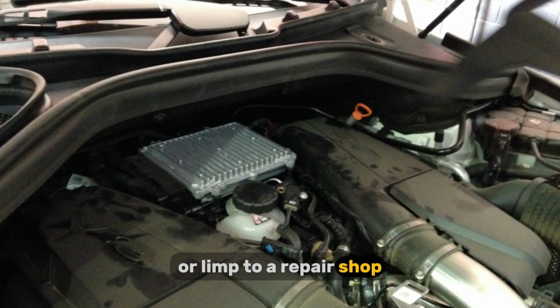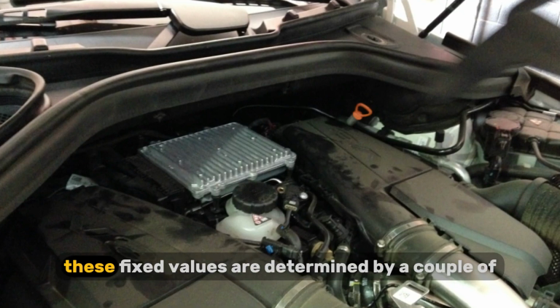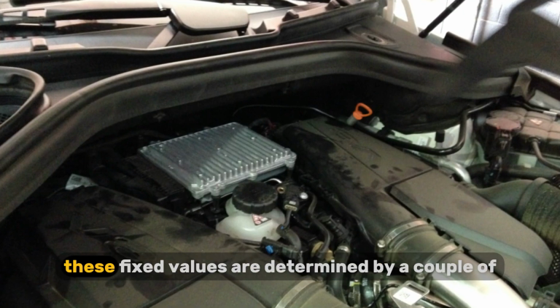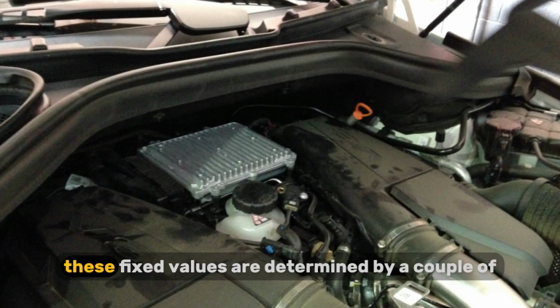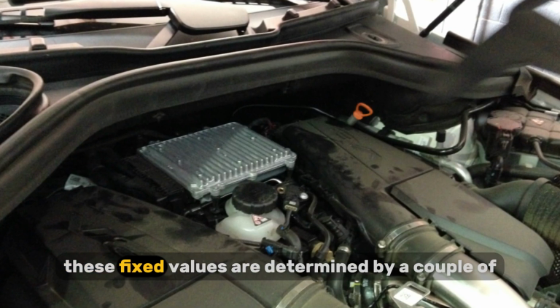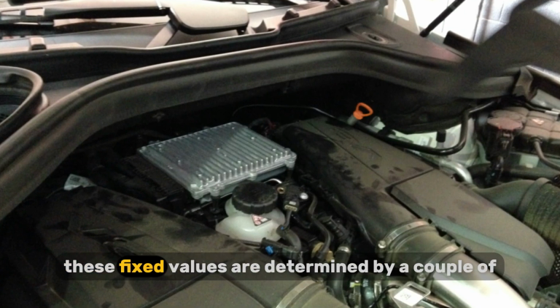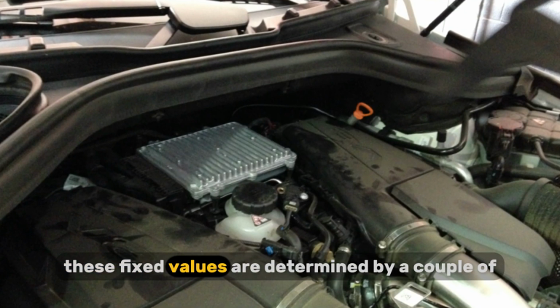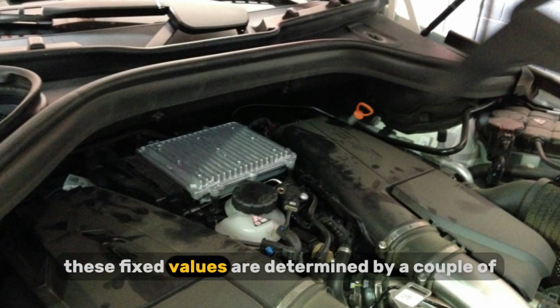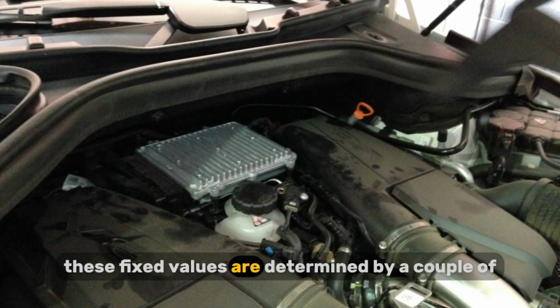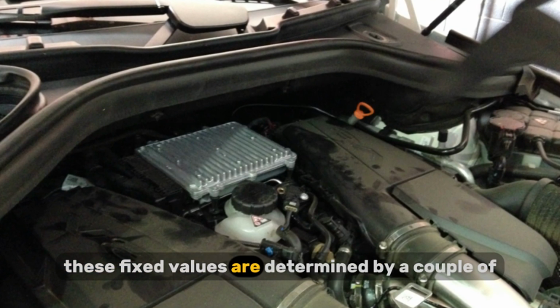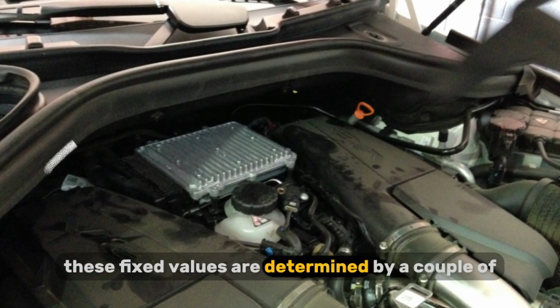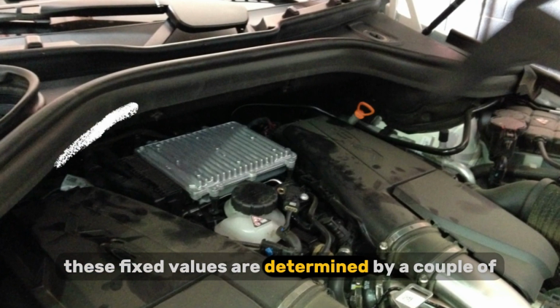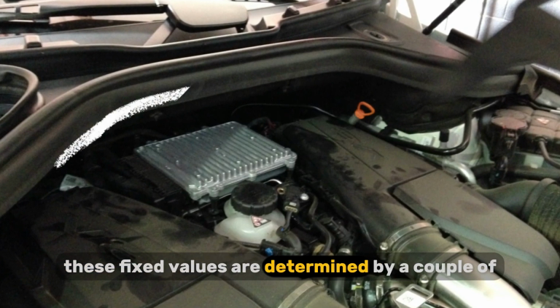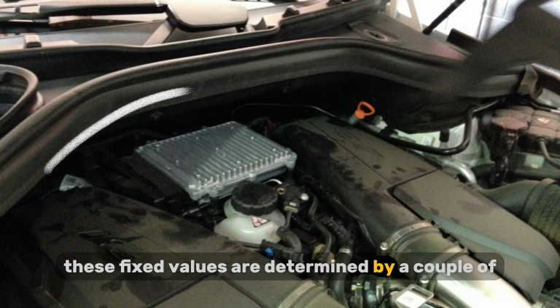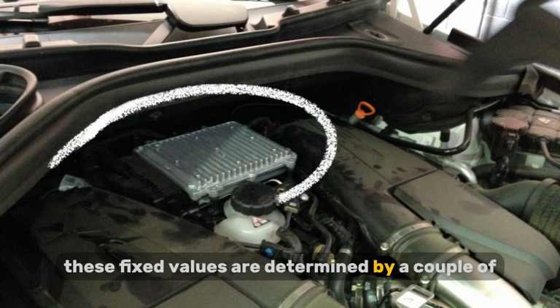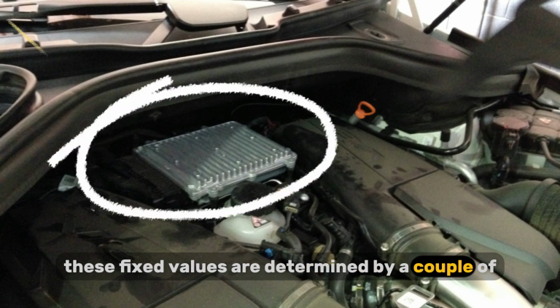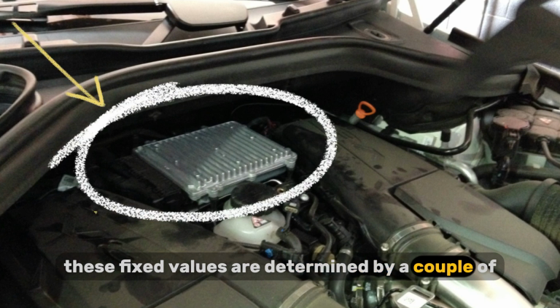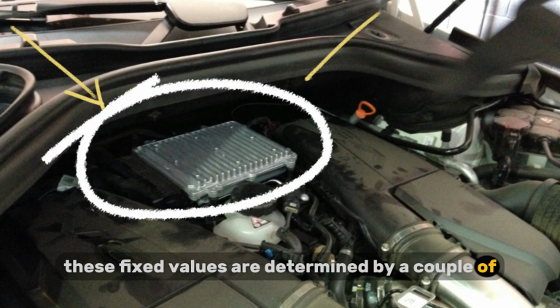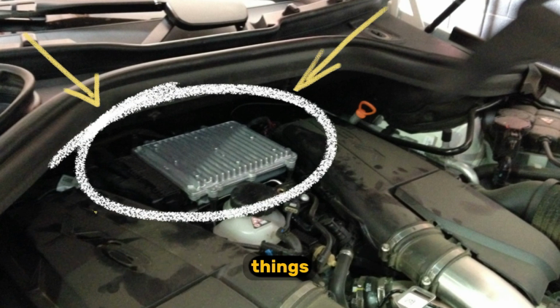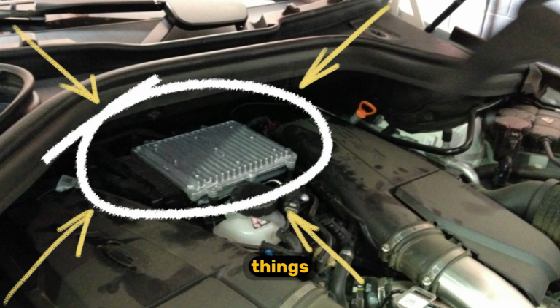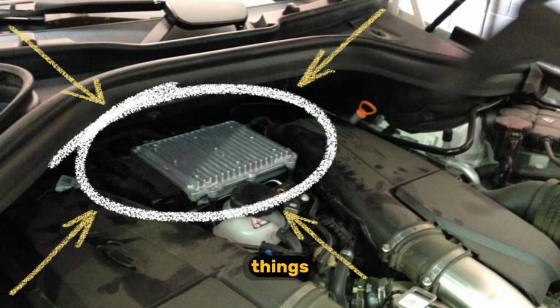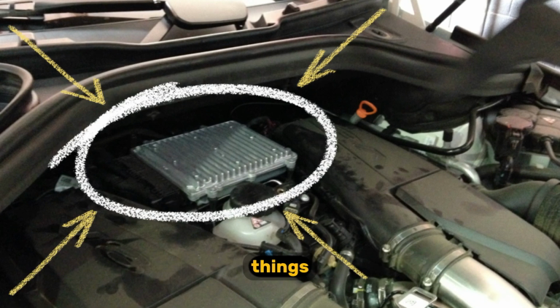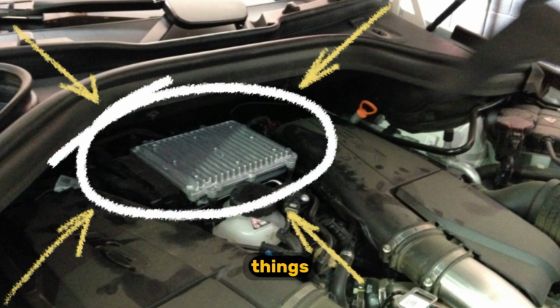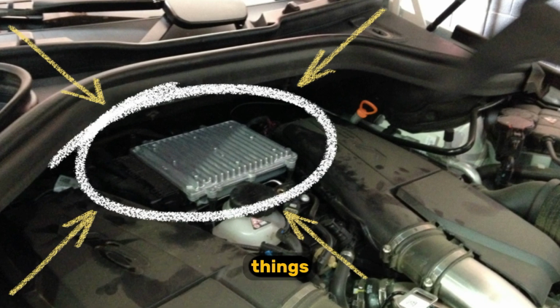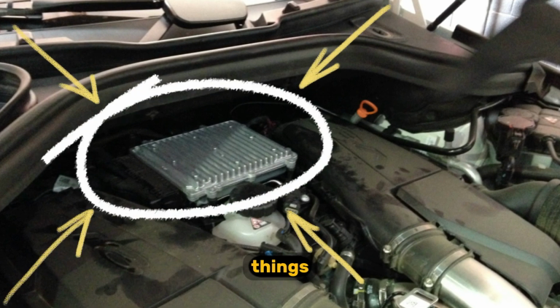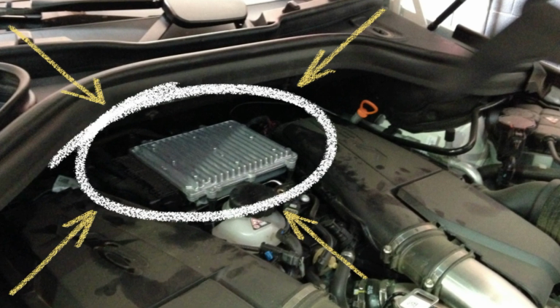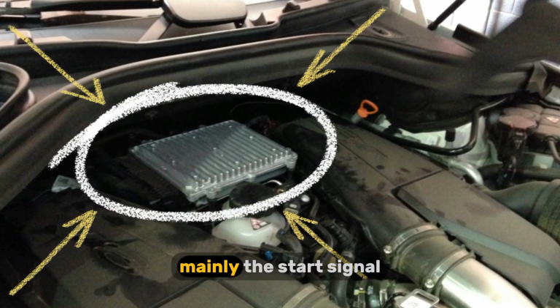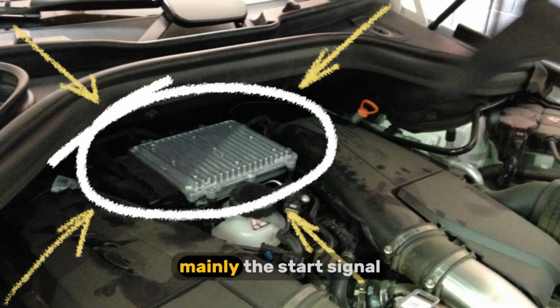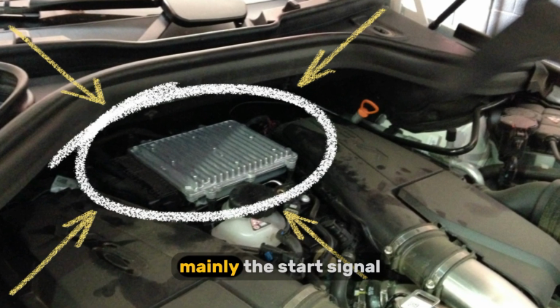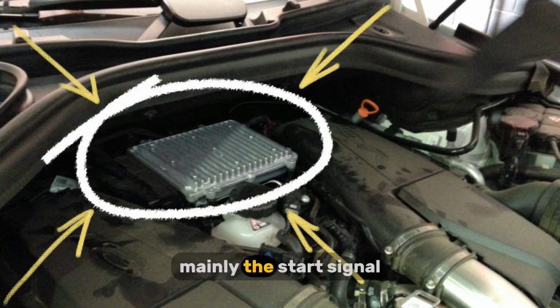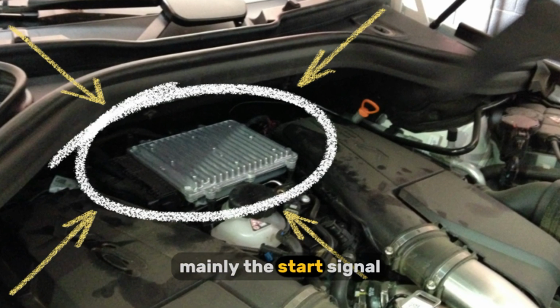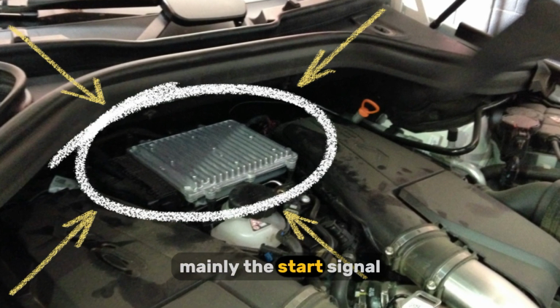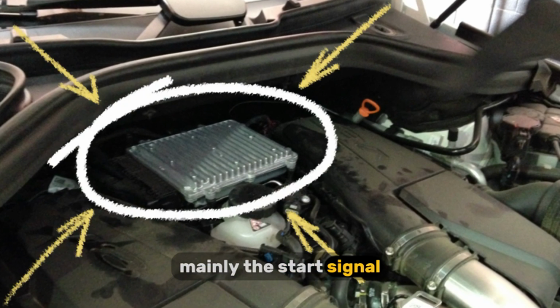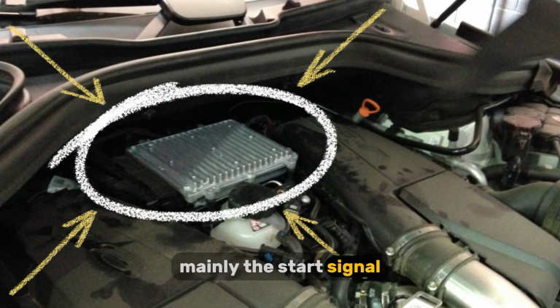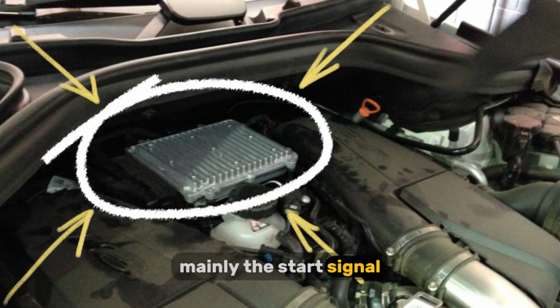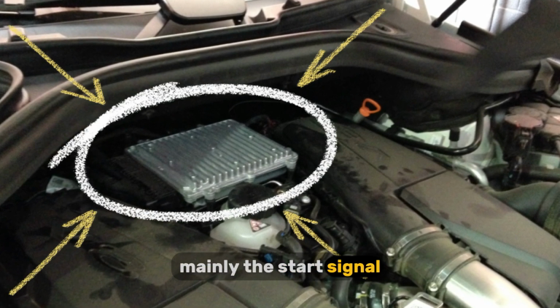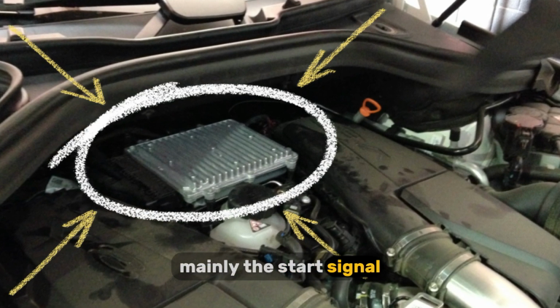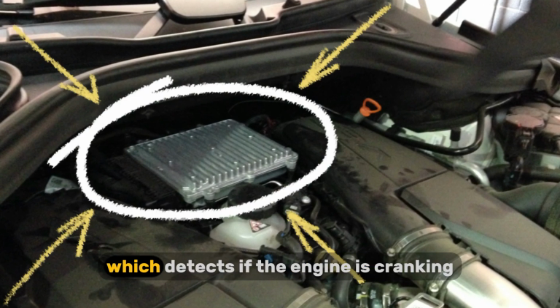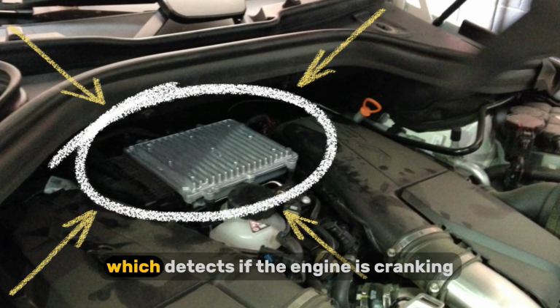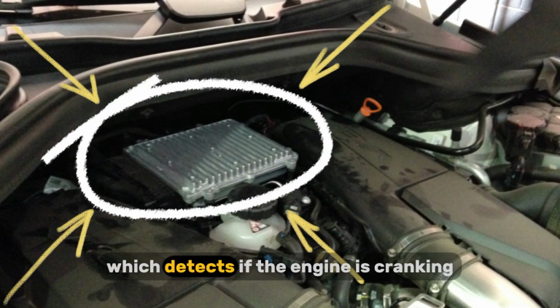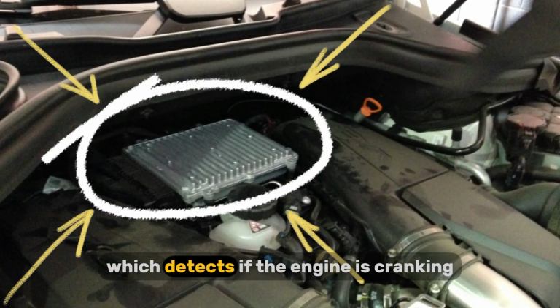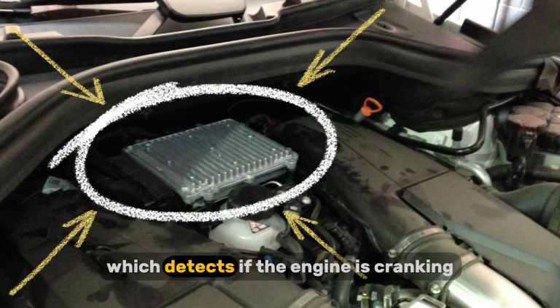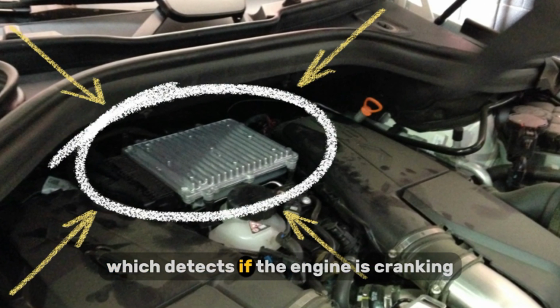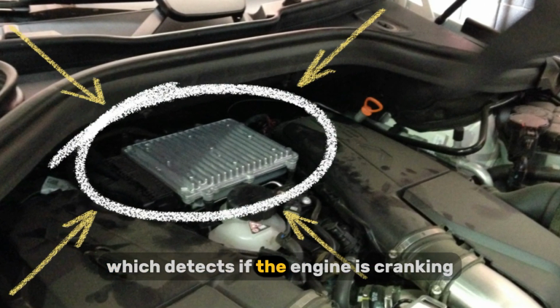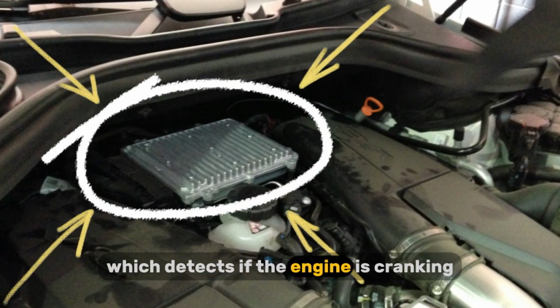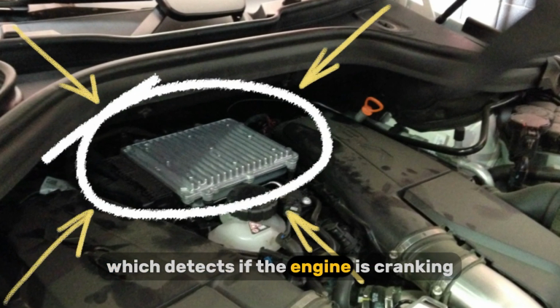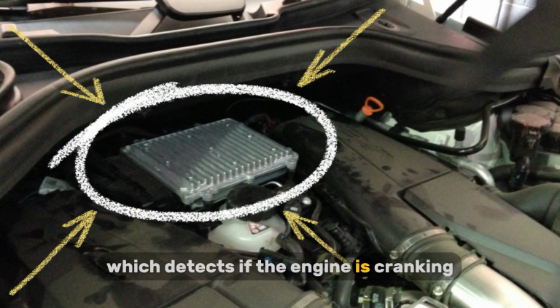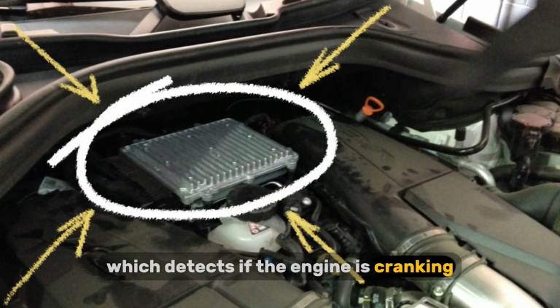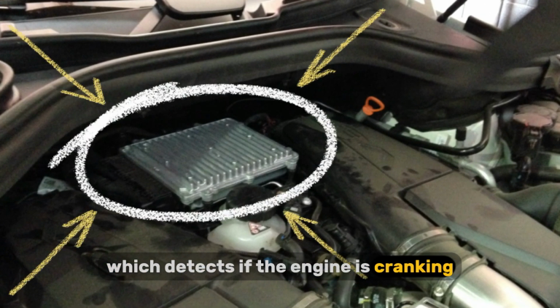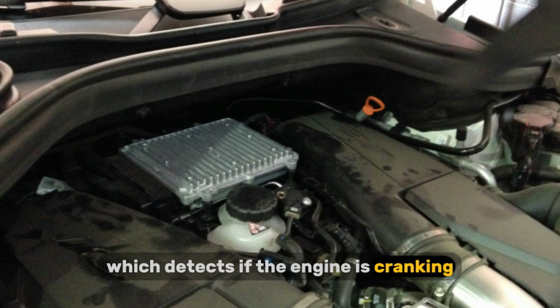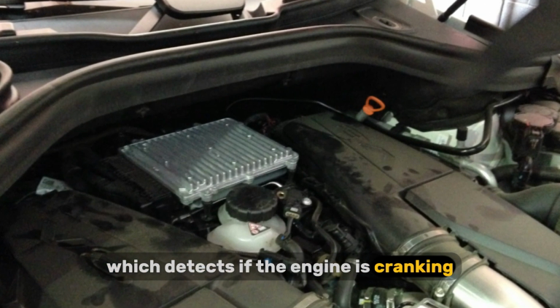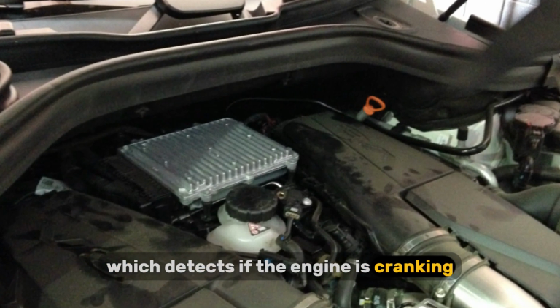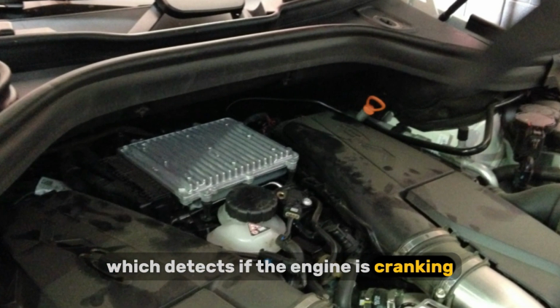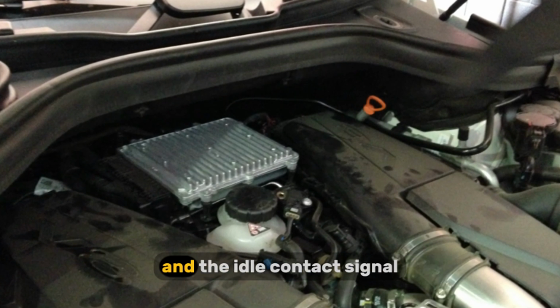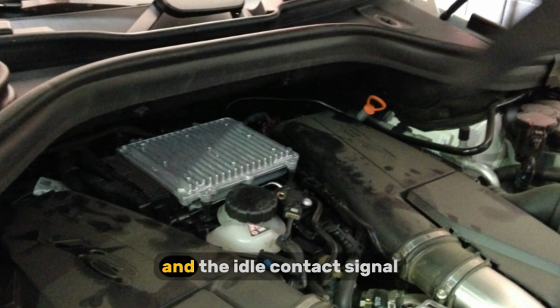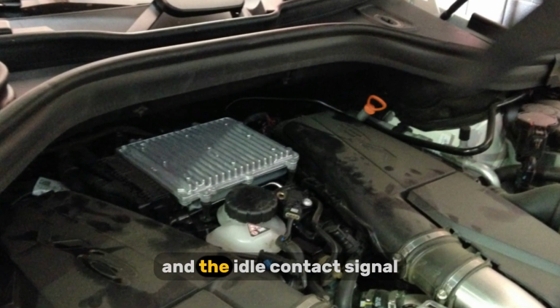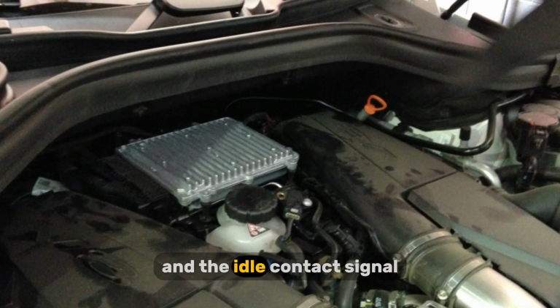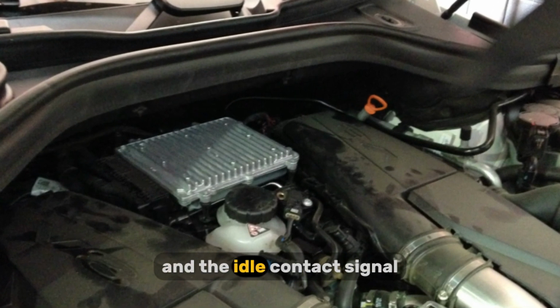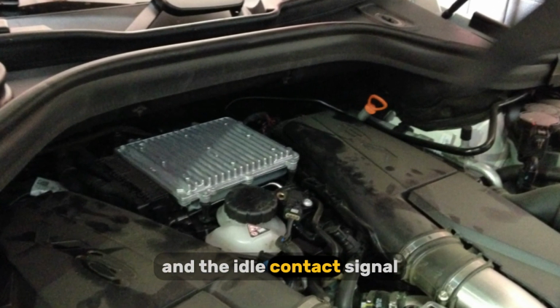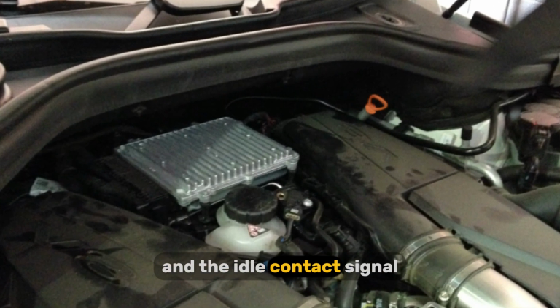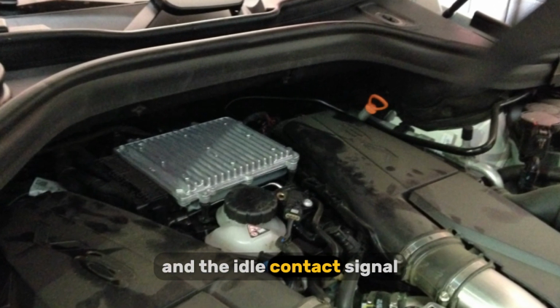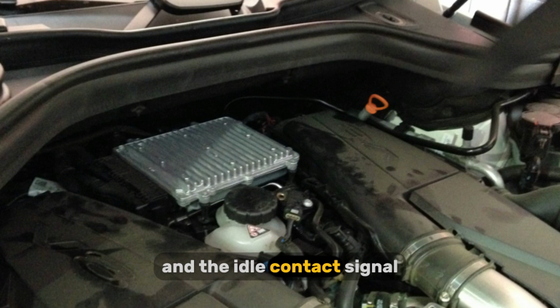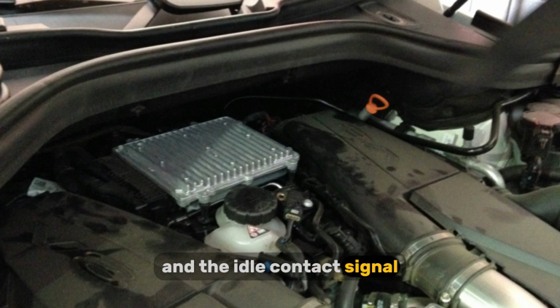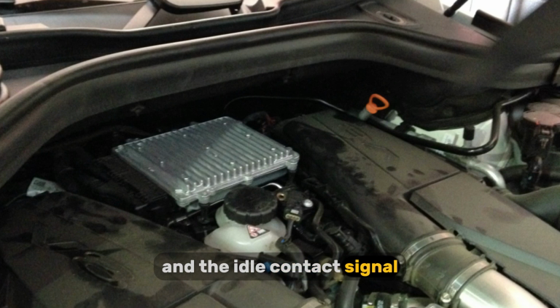These fixed values are determined by a couple of things, mainly the start signal, which detects if the engine is cranking, and the idle contact signal.